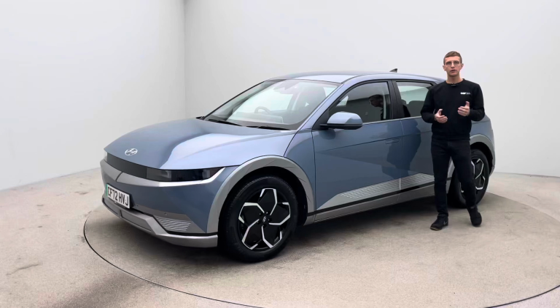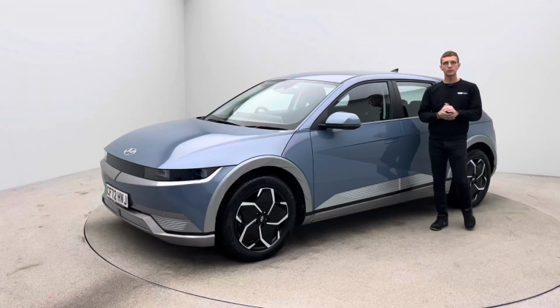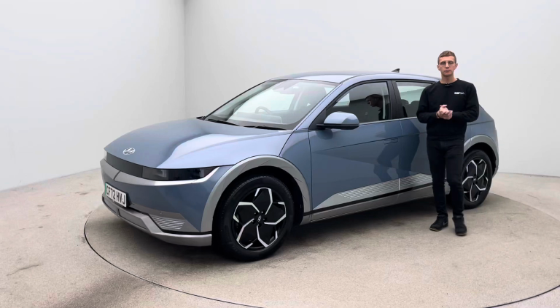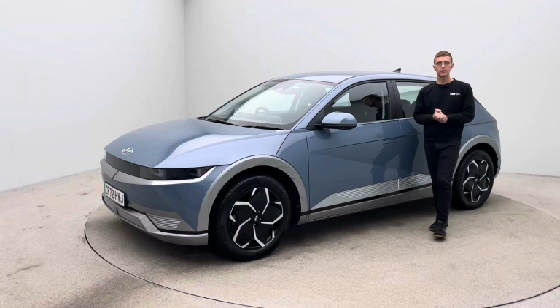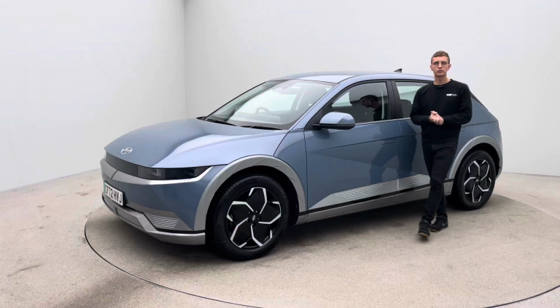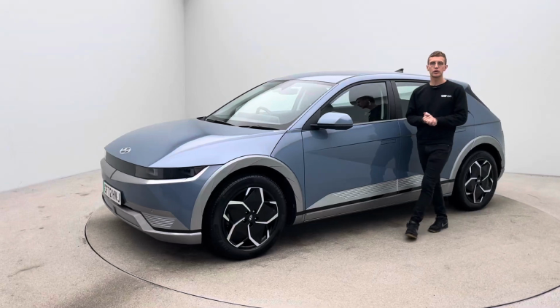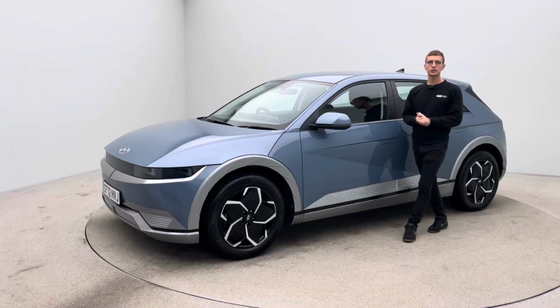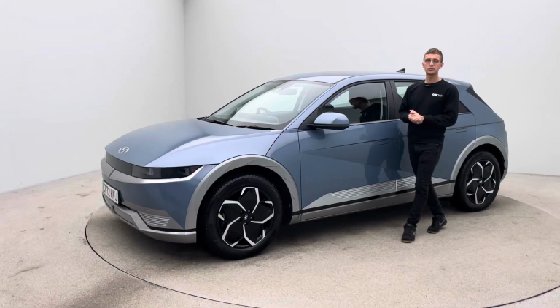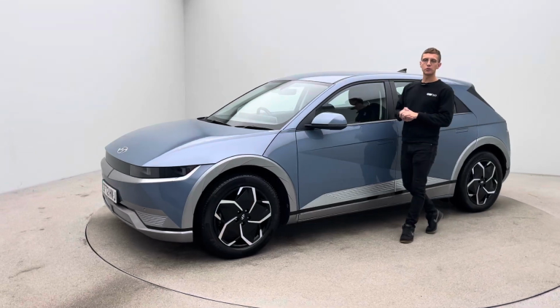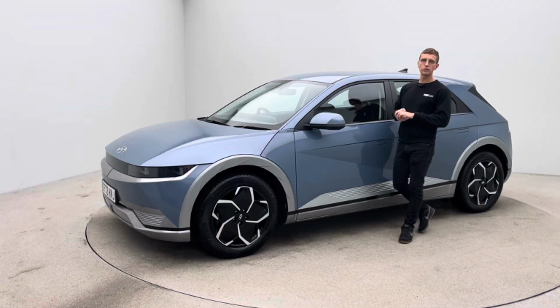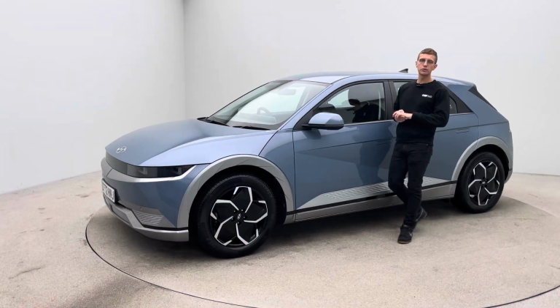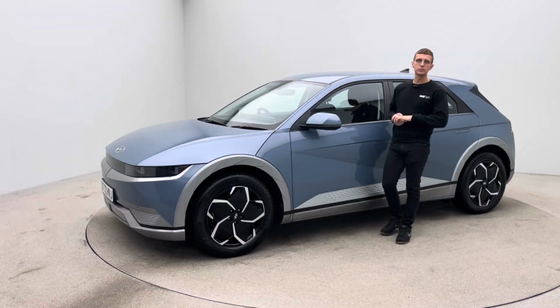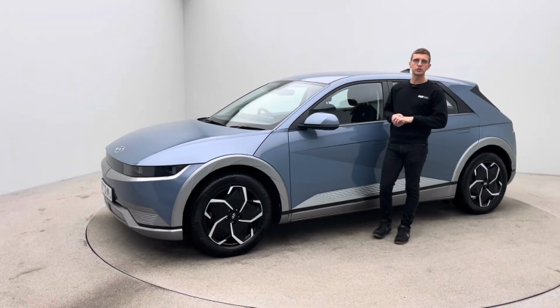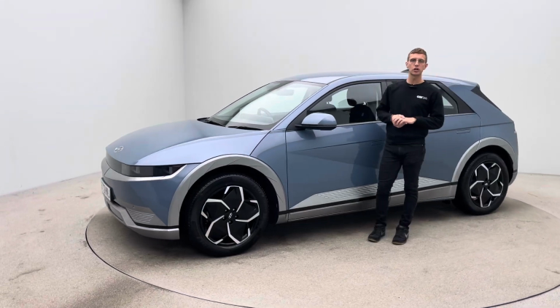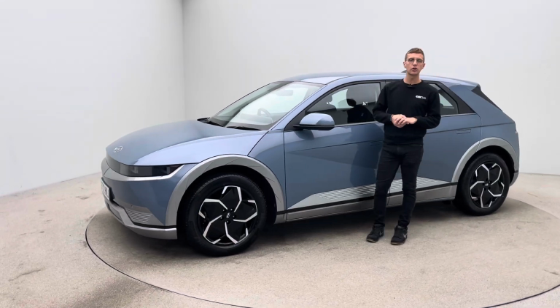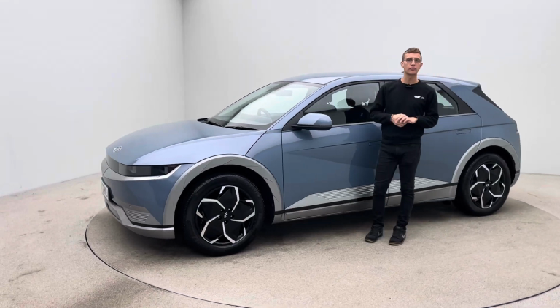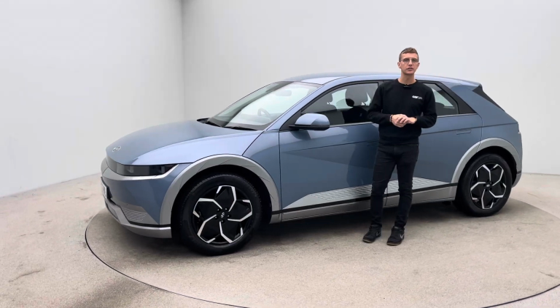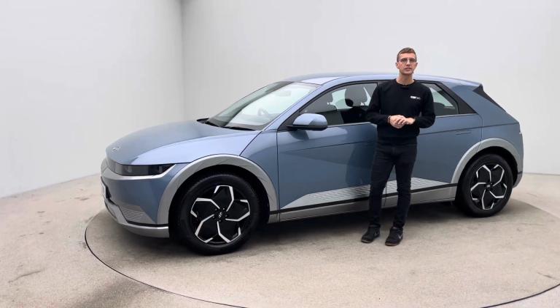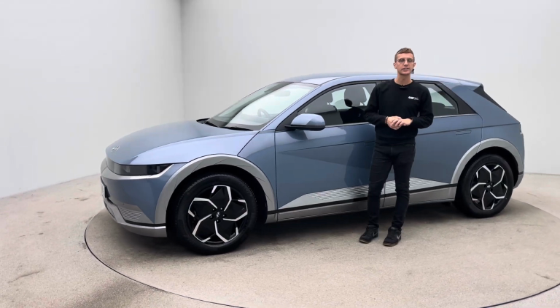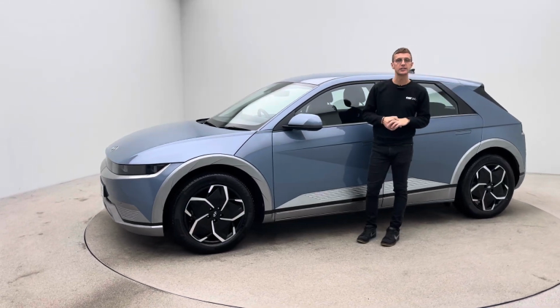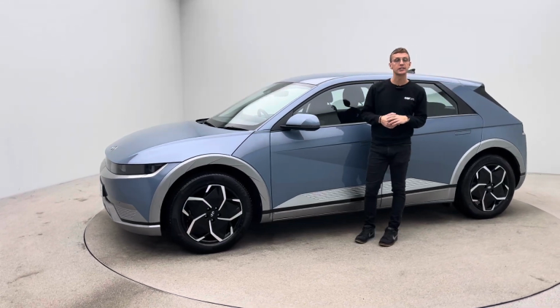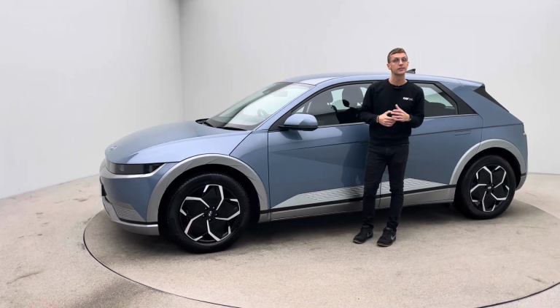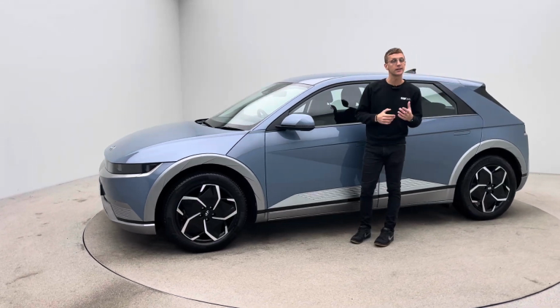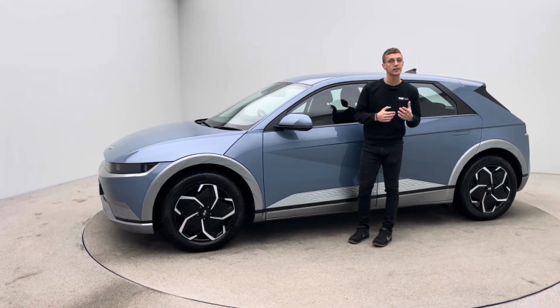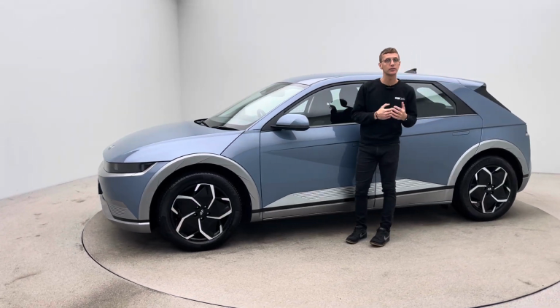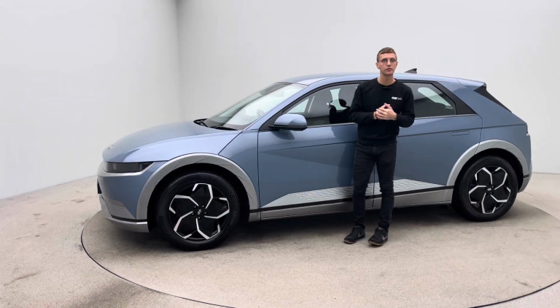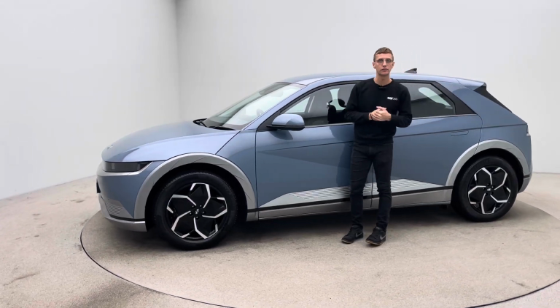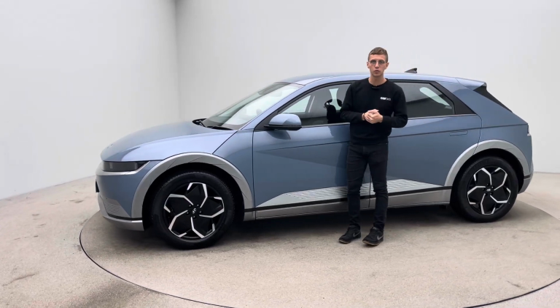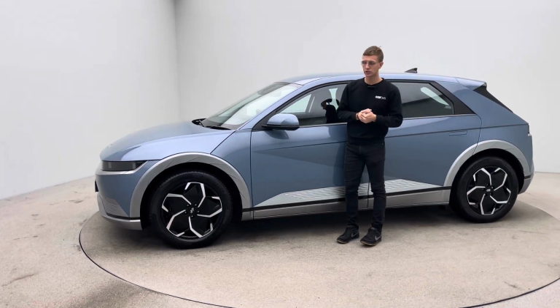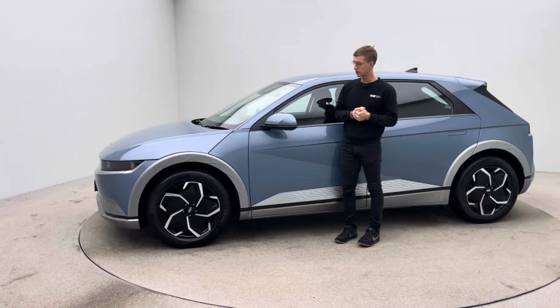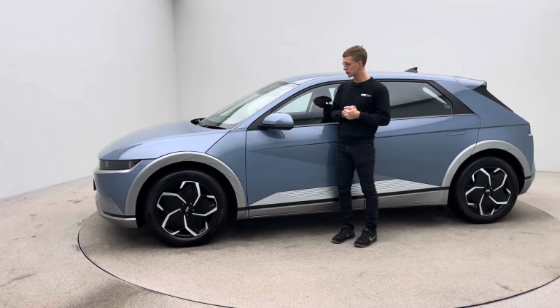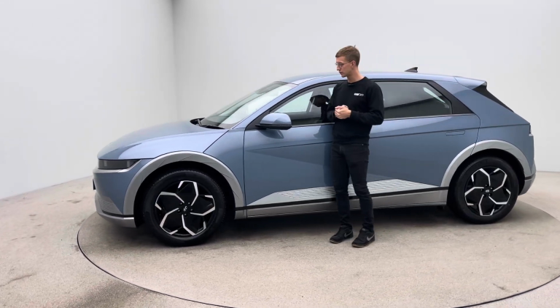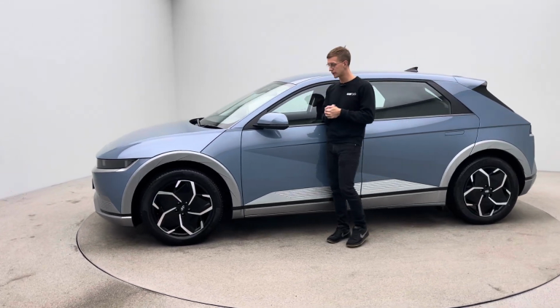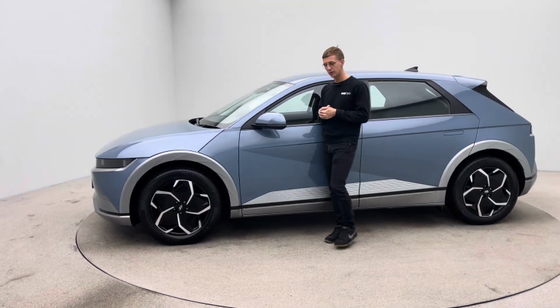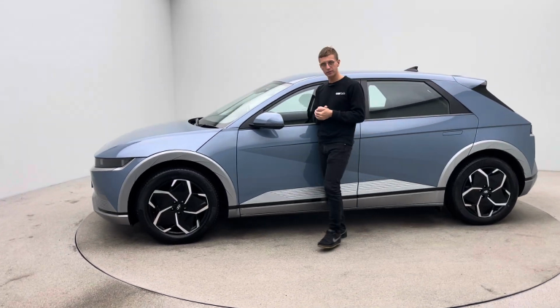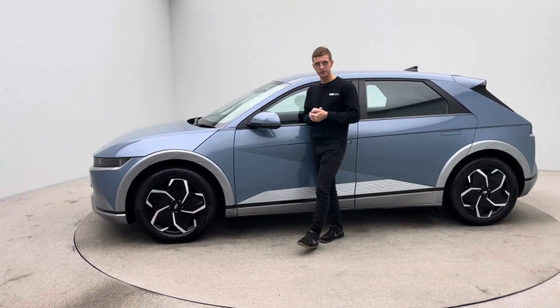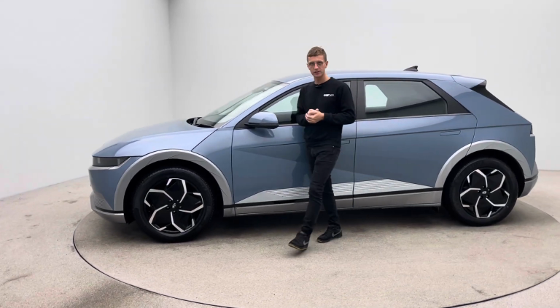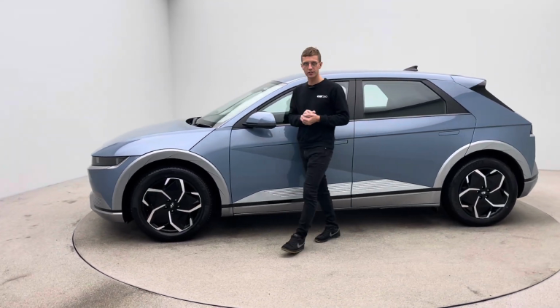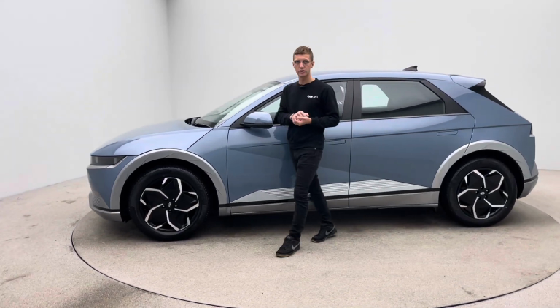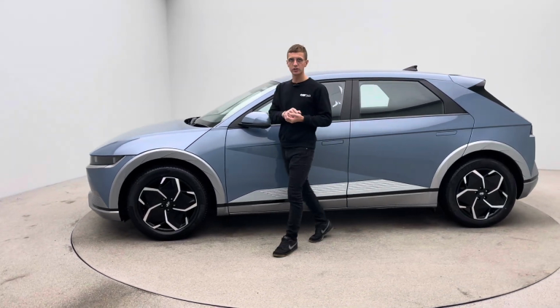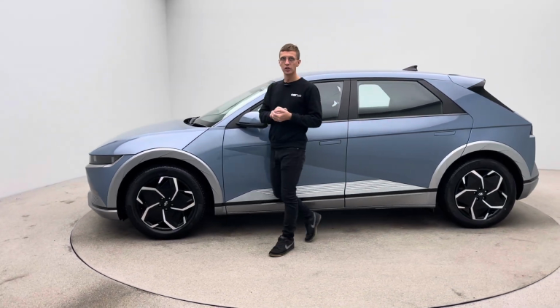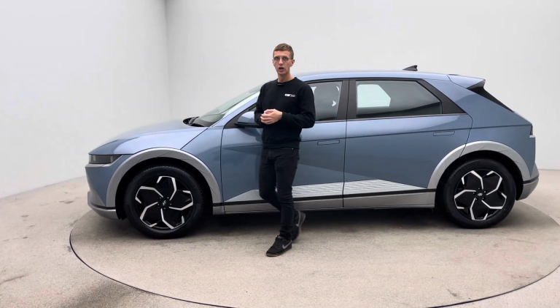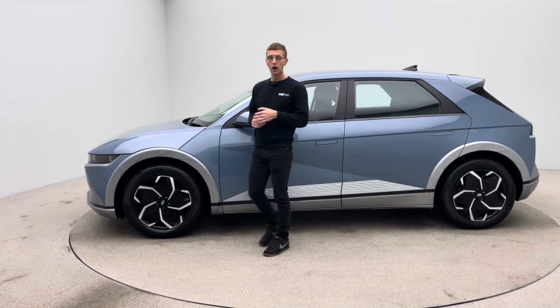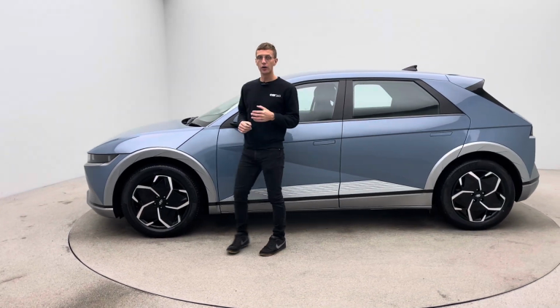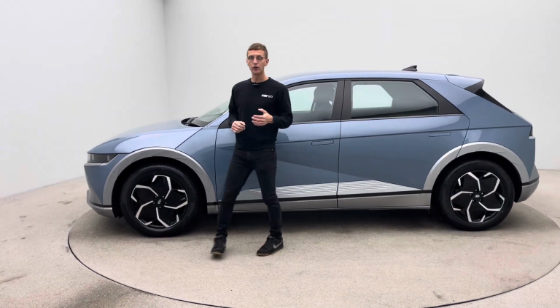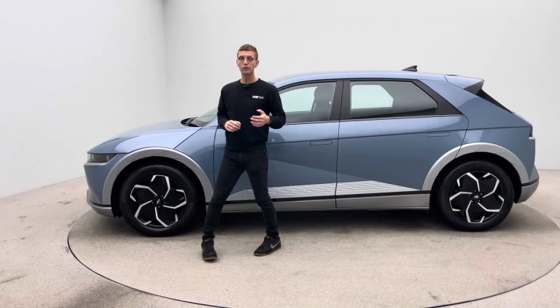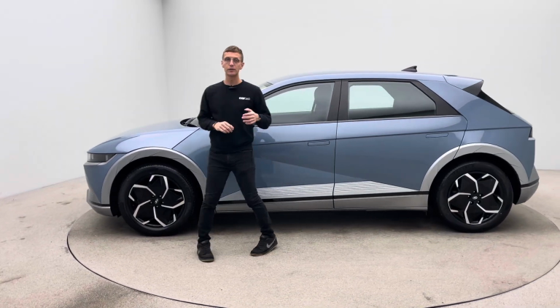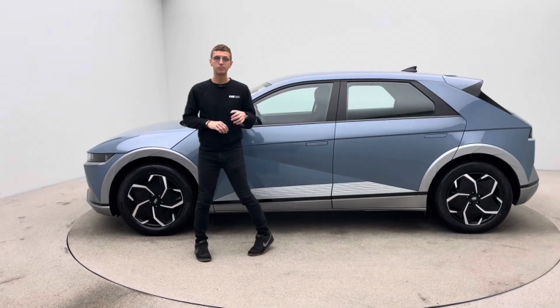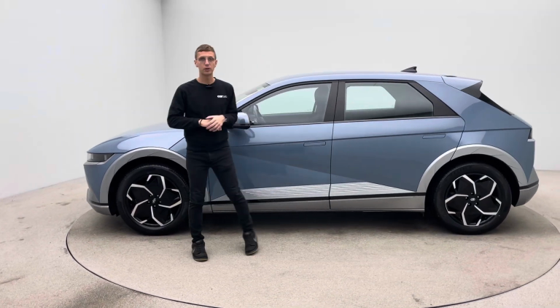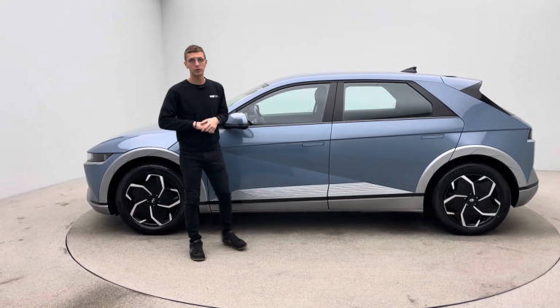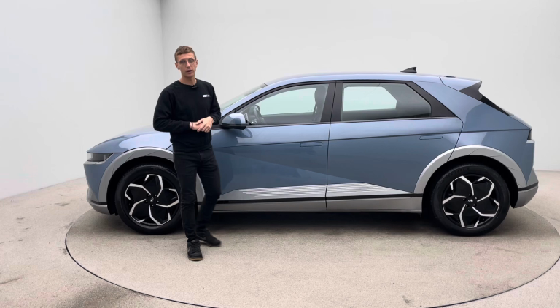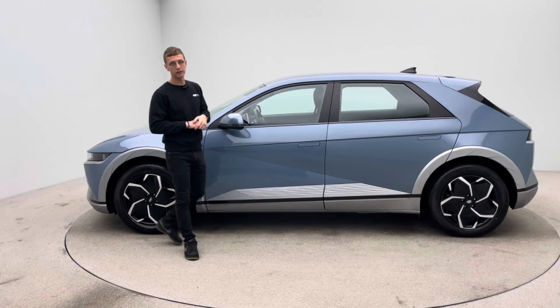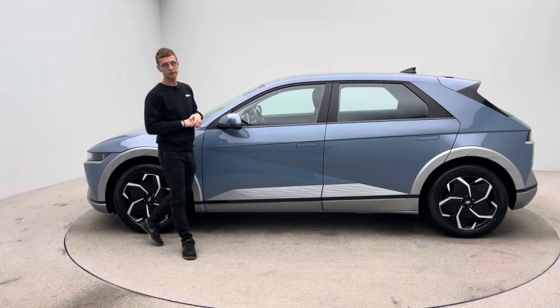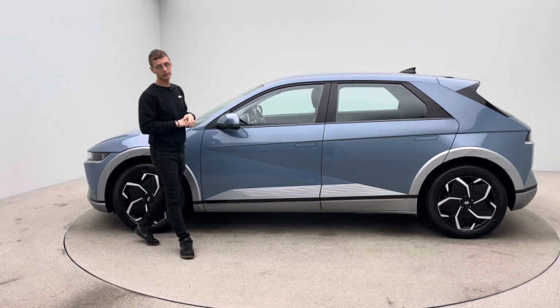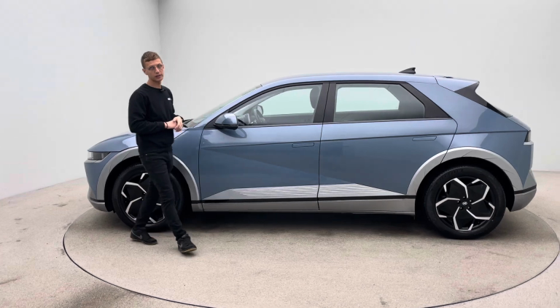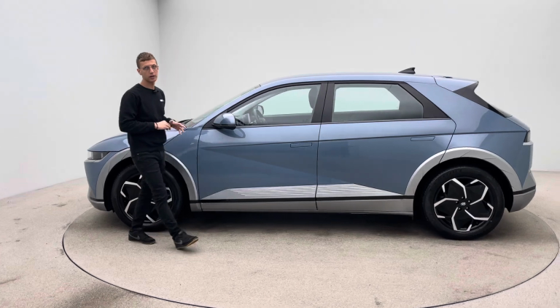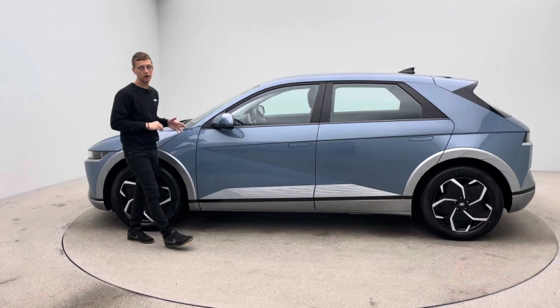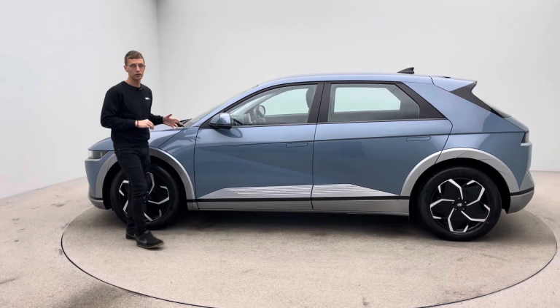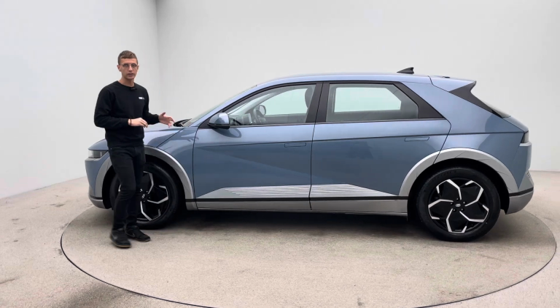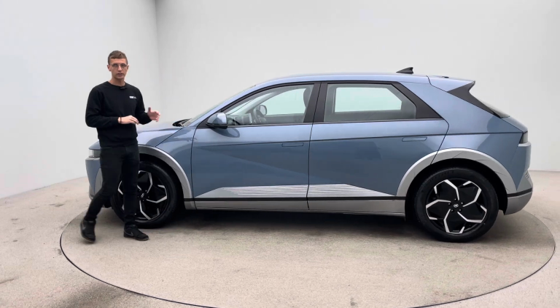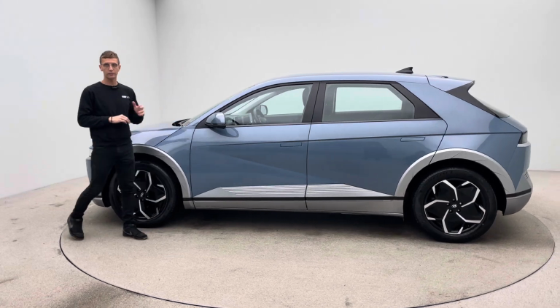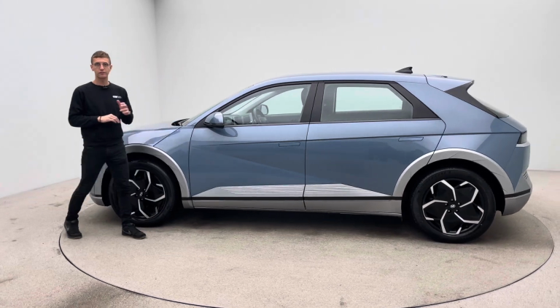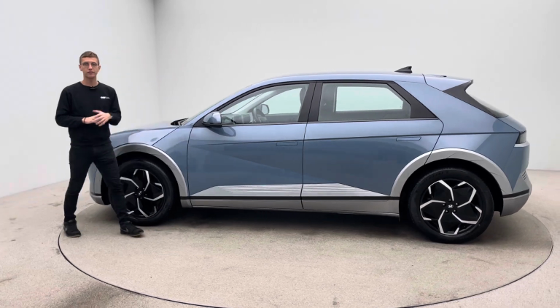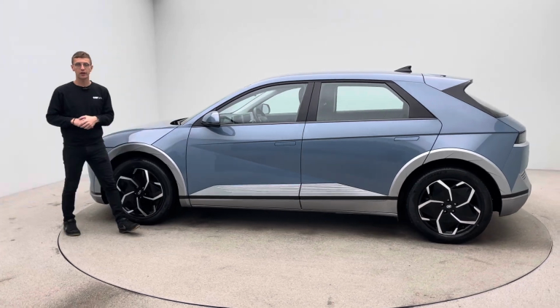Hello, my name's Ross and welcome to Car360. Thank you for watching a short video presentation on our lovely blue Hyundai Ioniq 5.